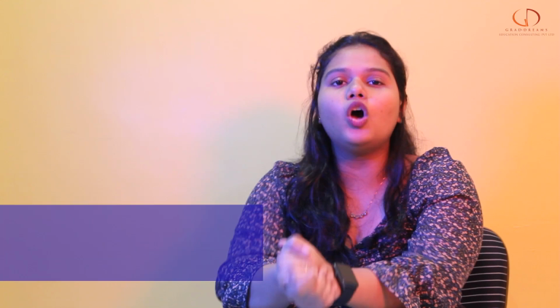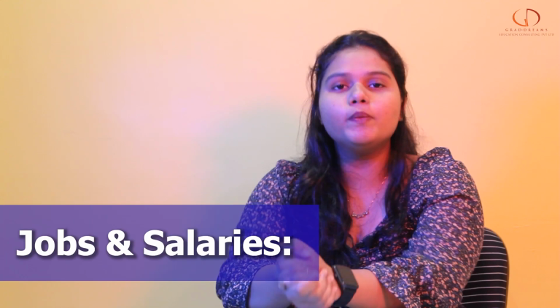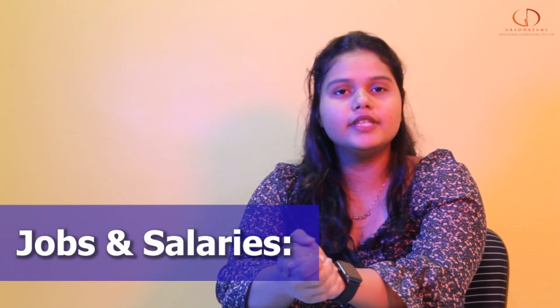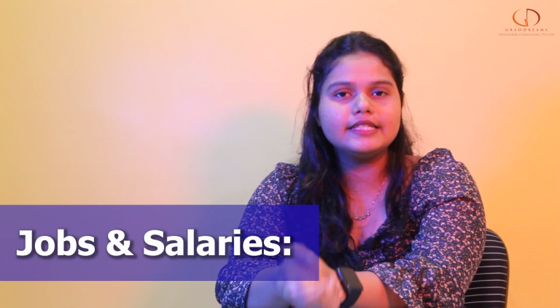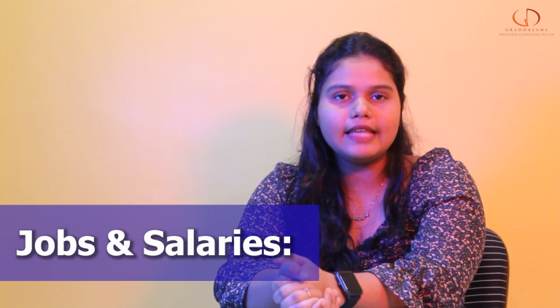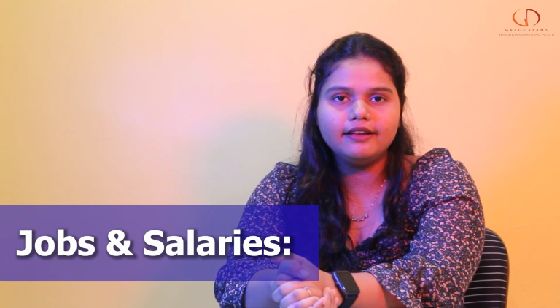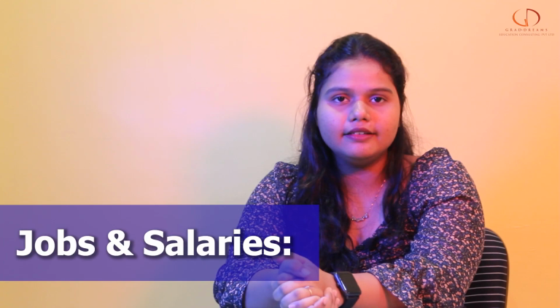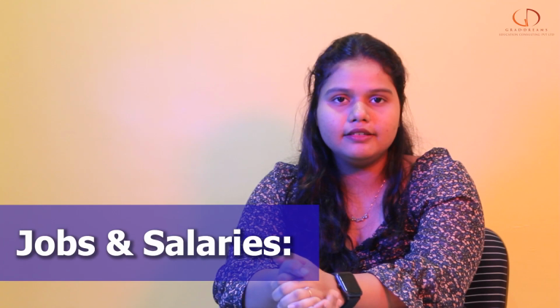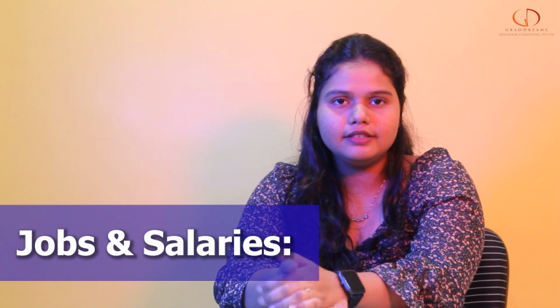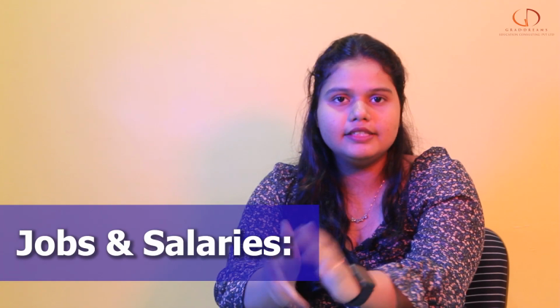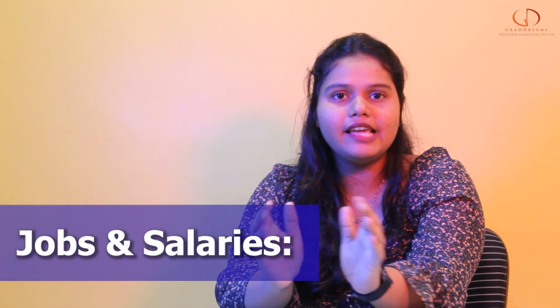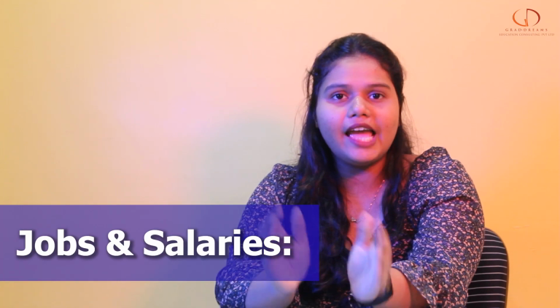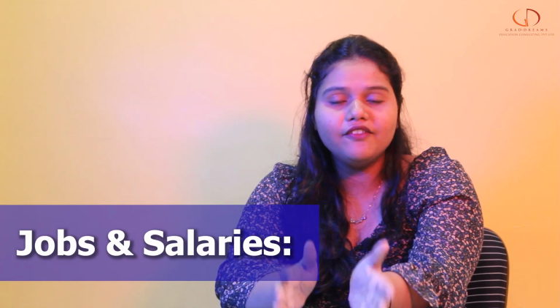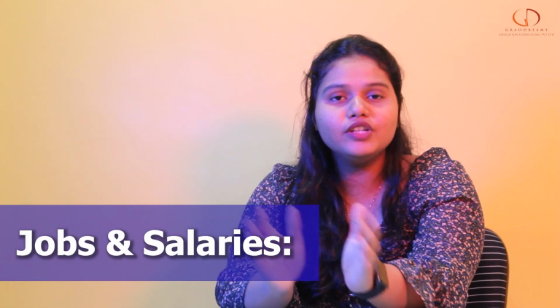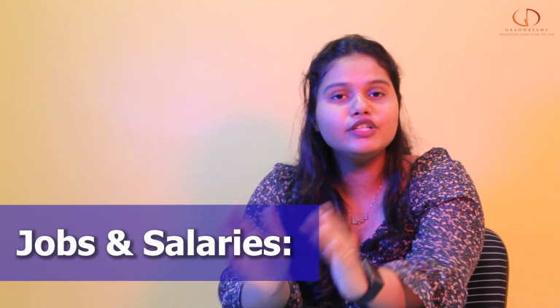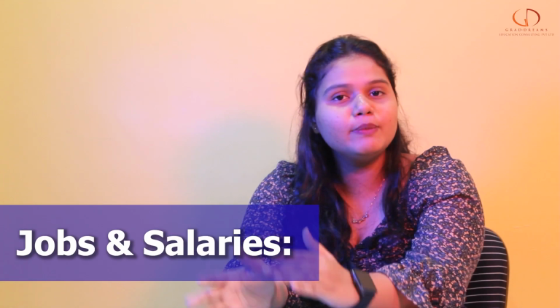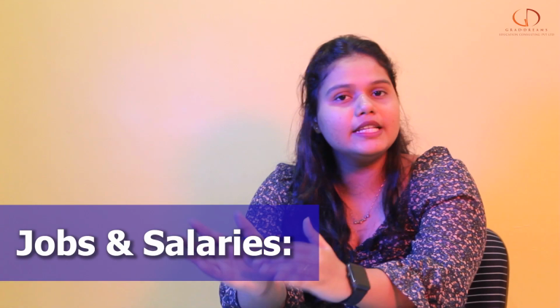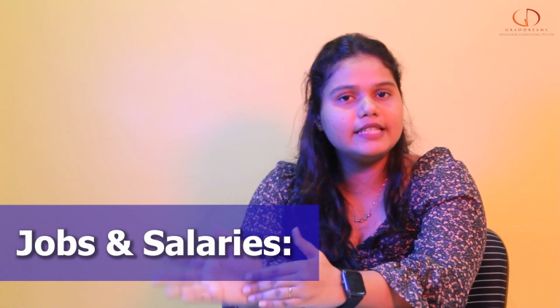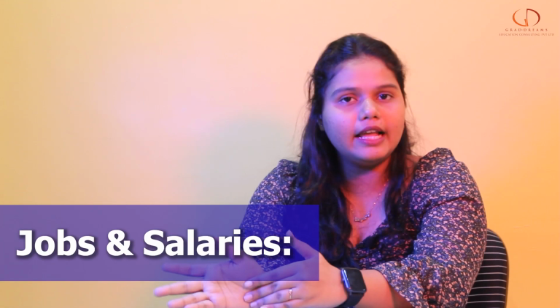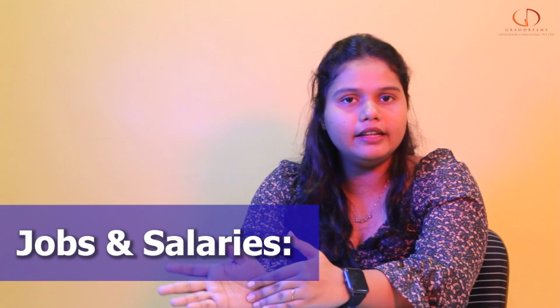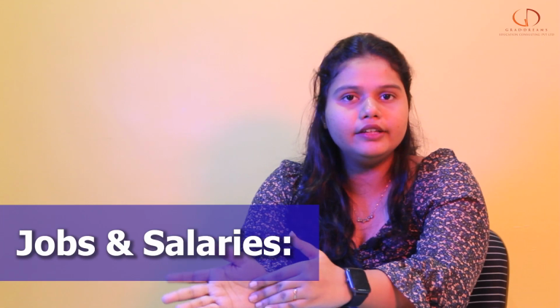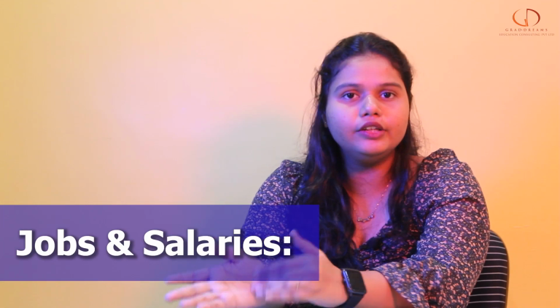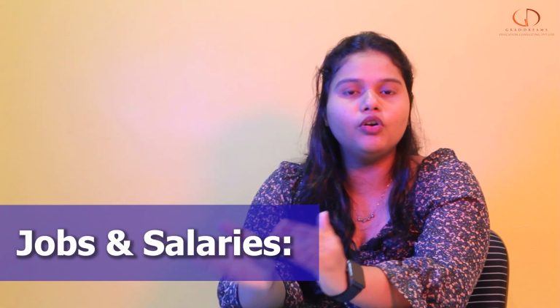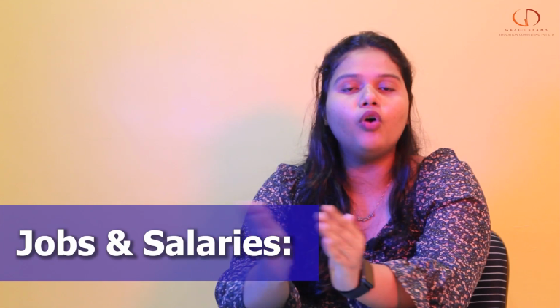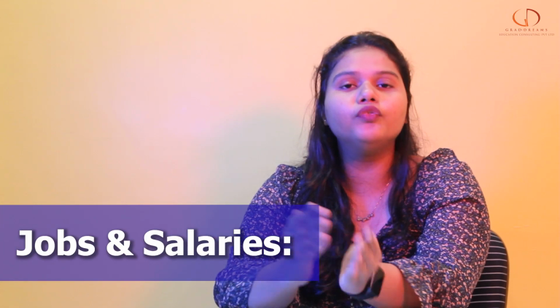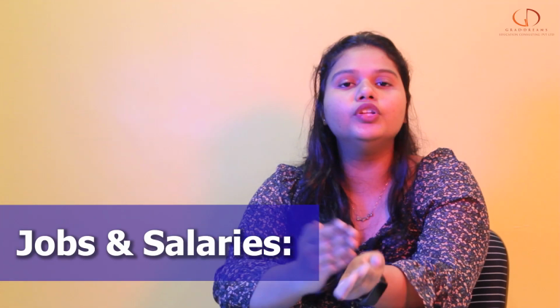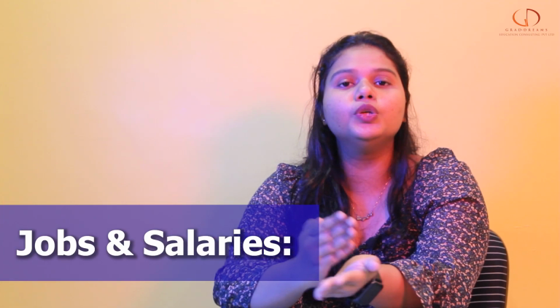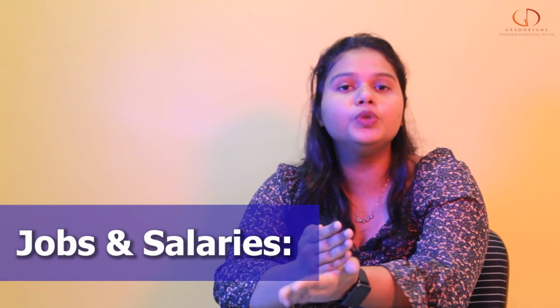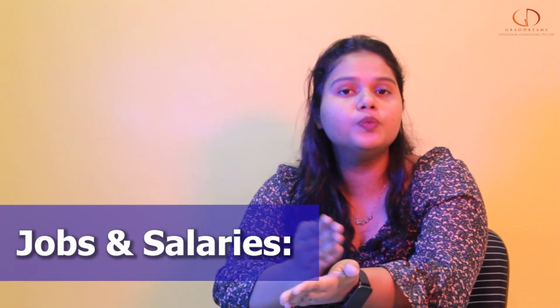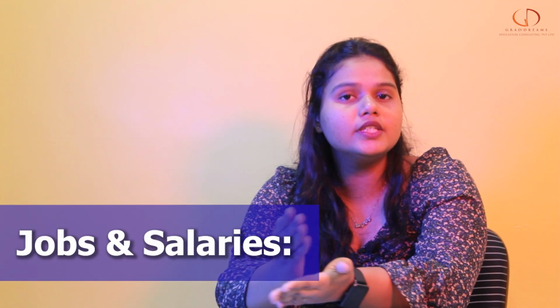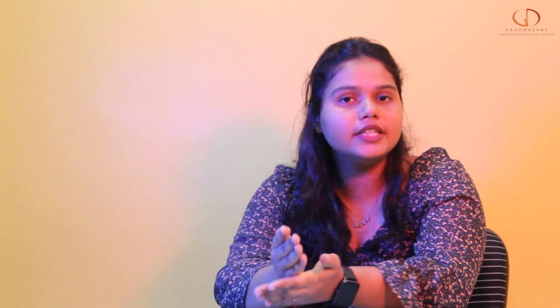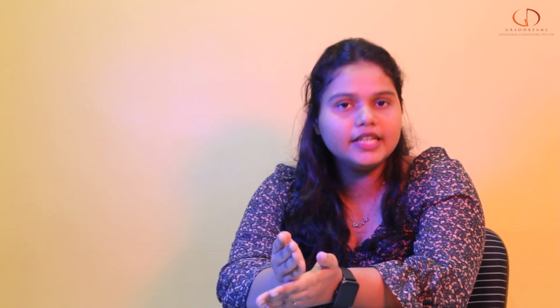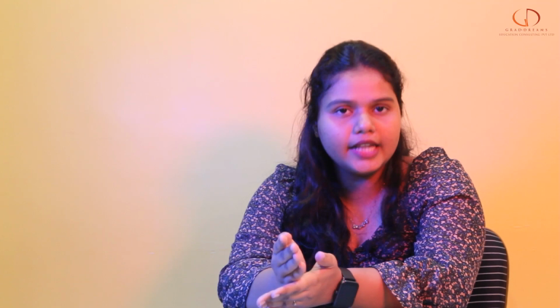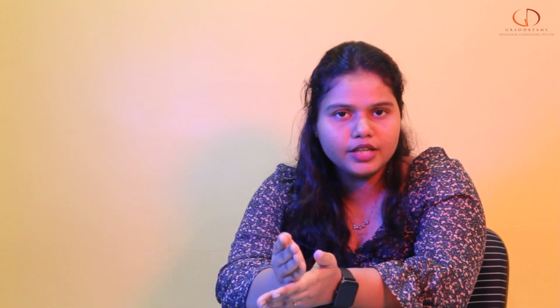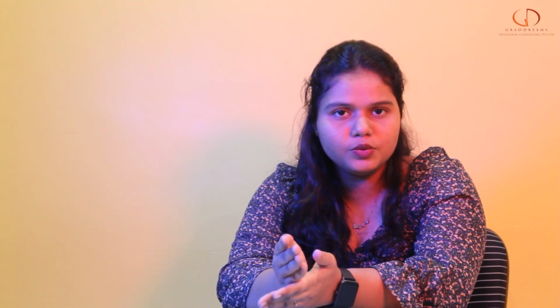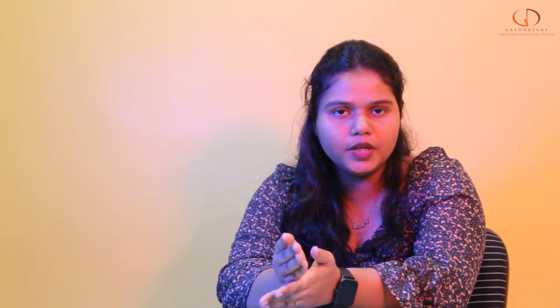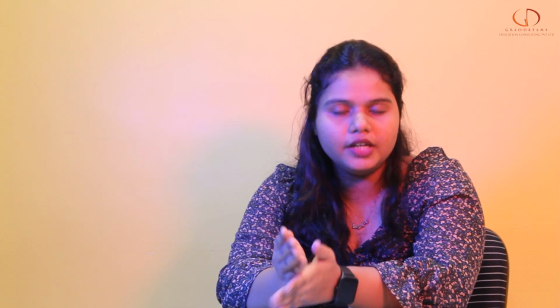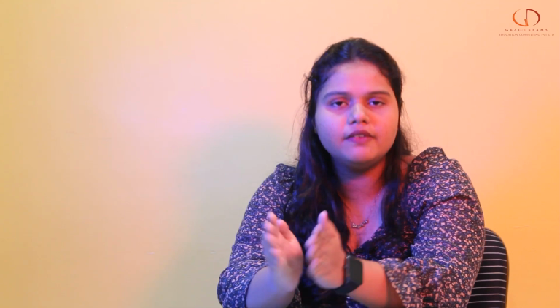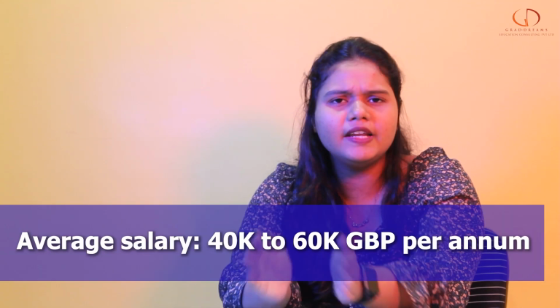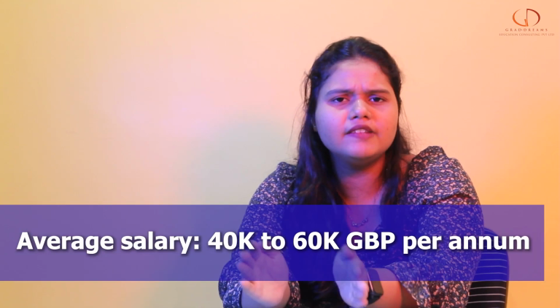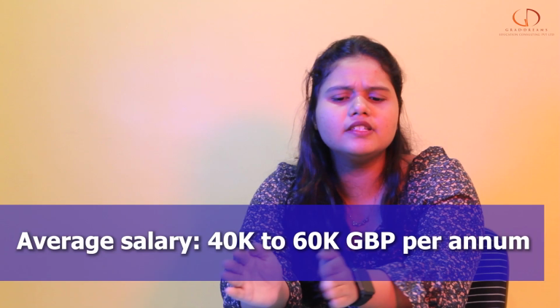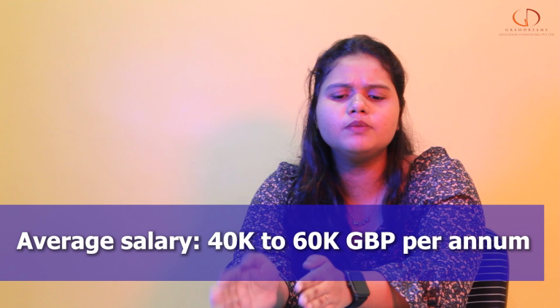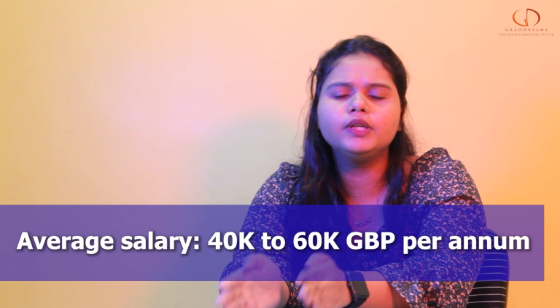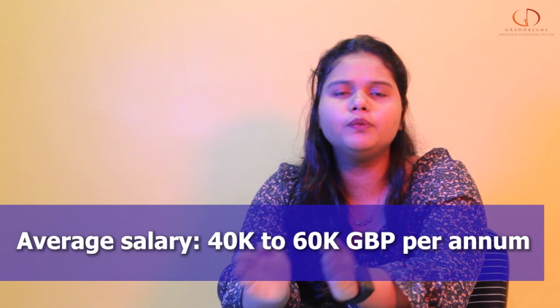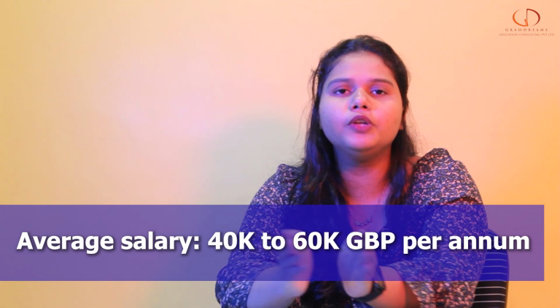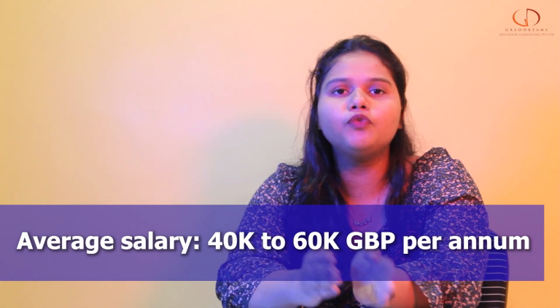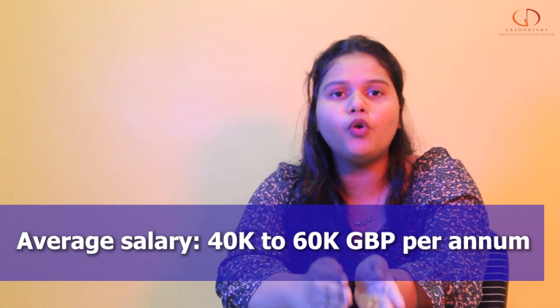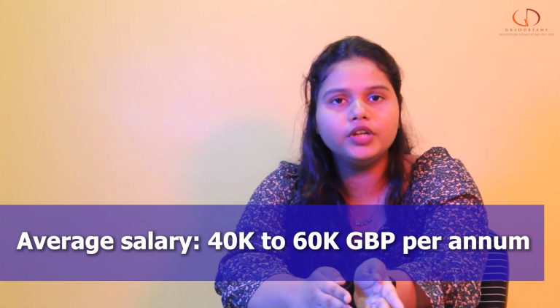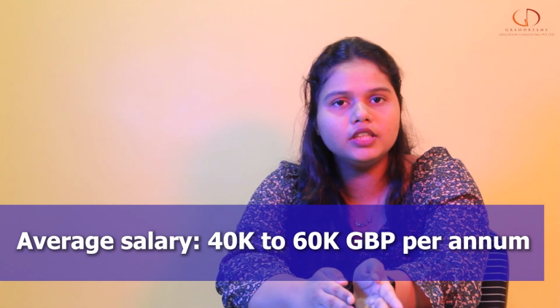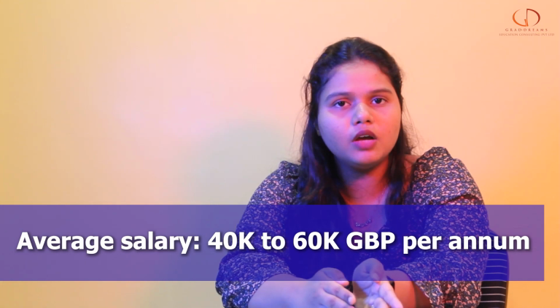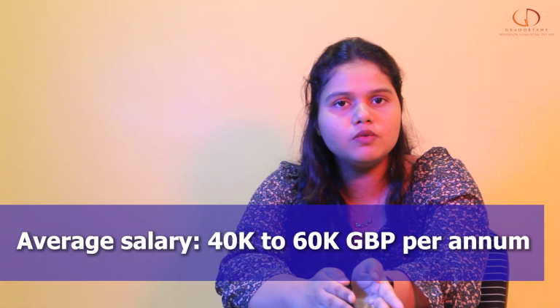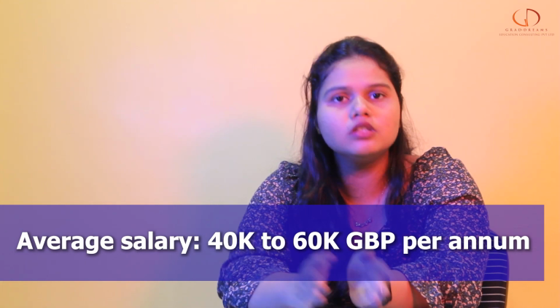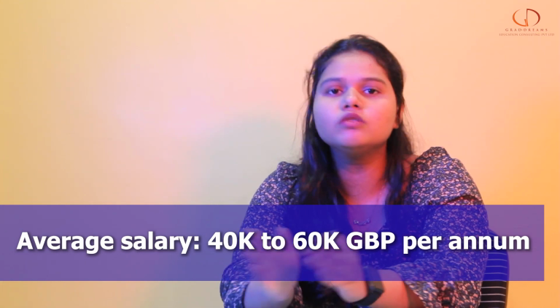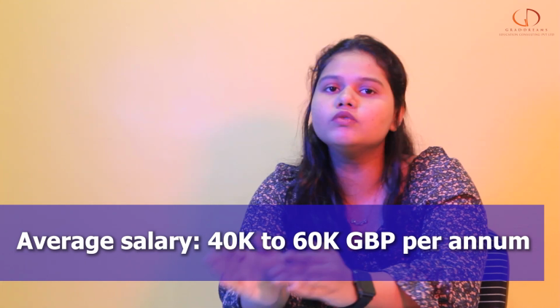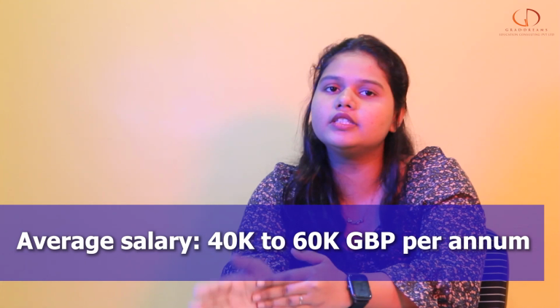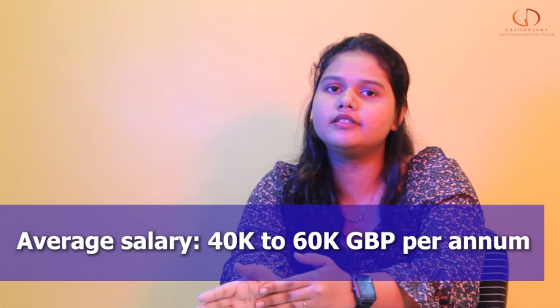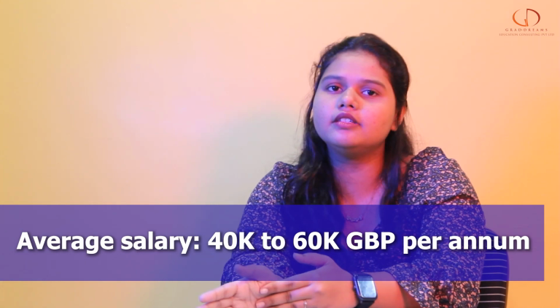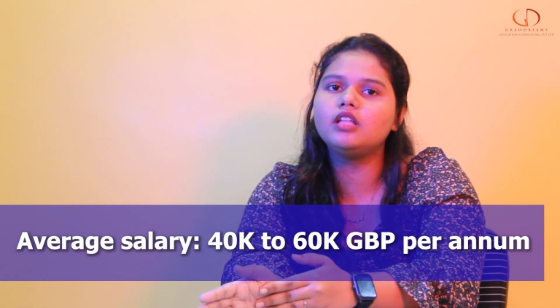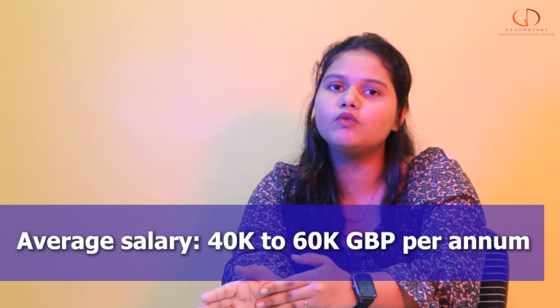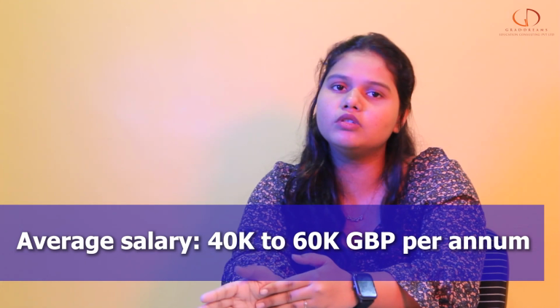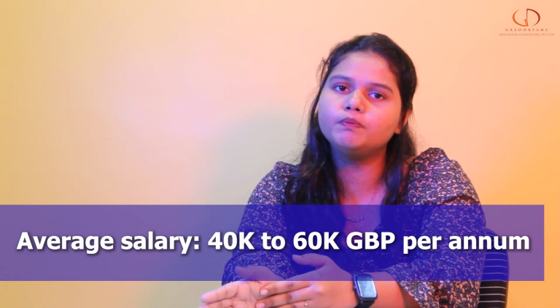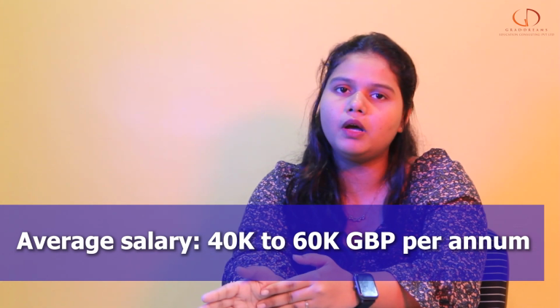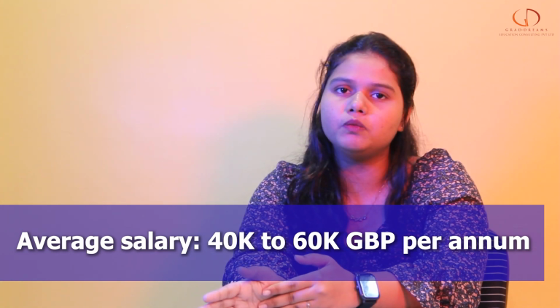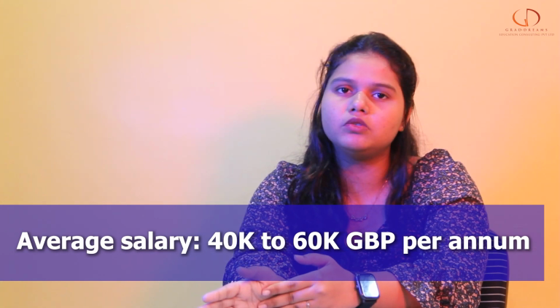Let's talk about jobs and salaries. The average base salary of a university graduate ranges between 40,000 to 60,000 pounds.